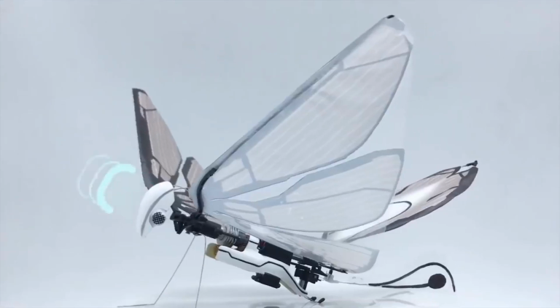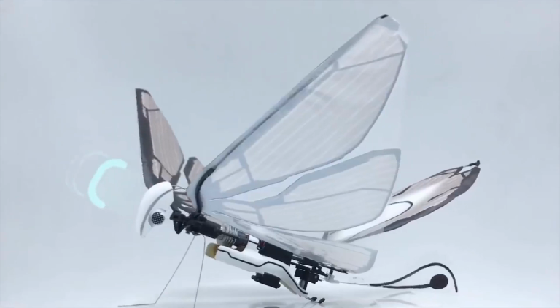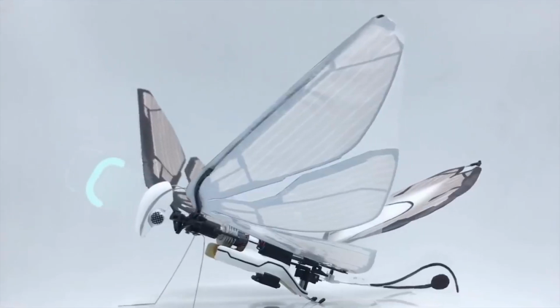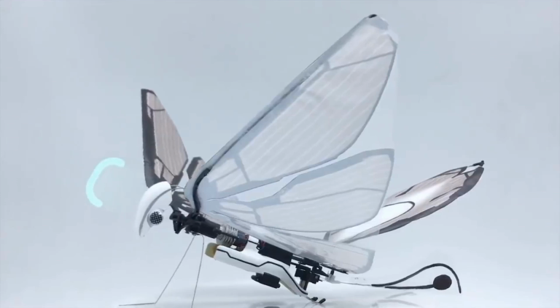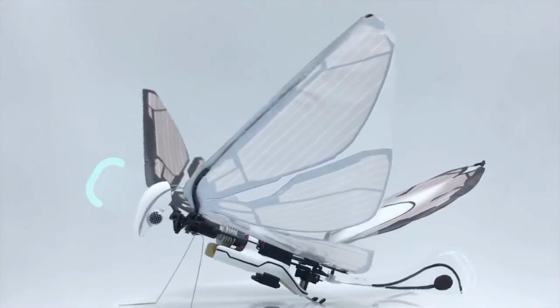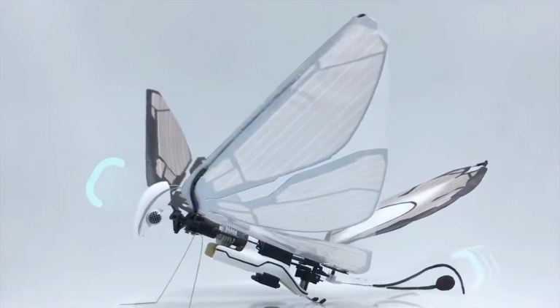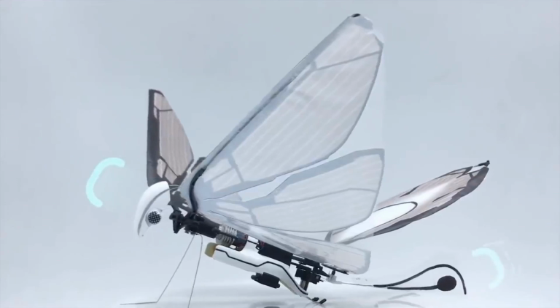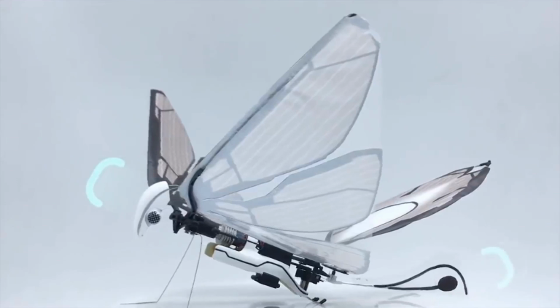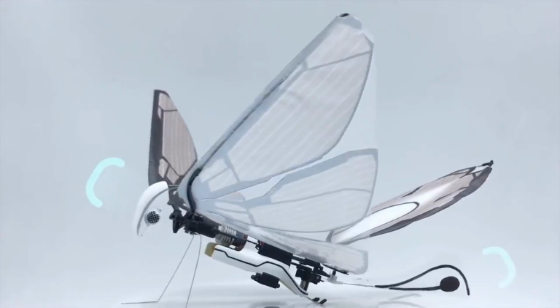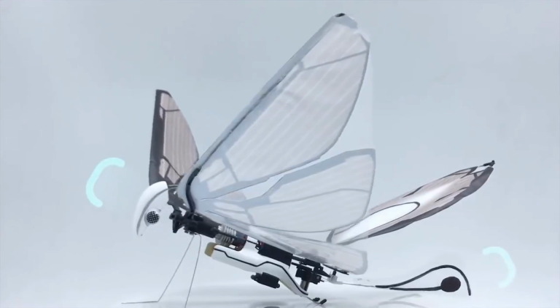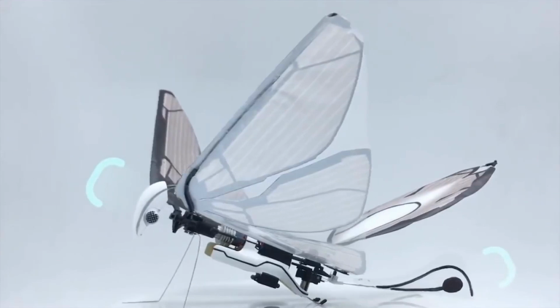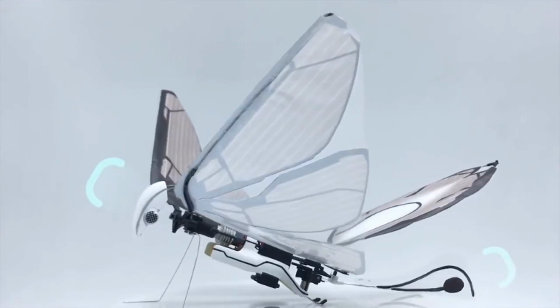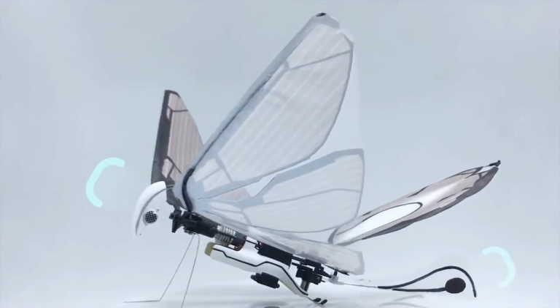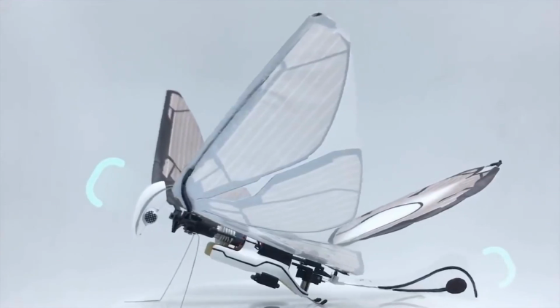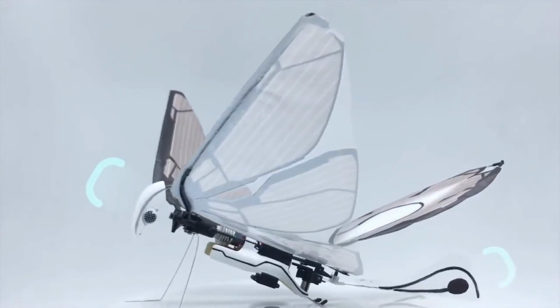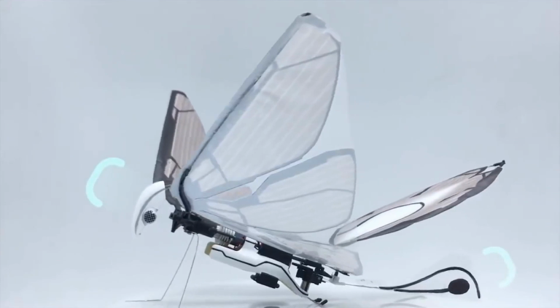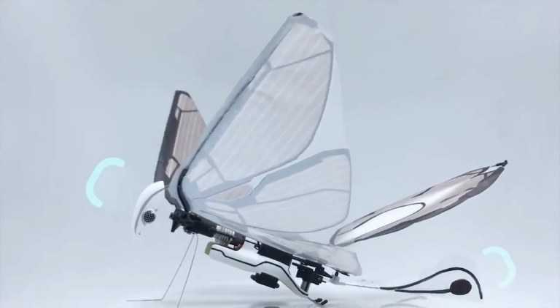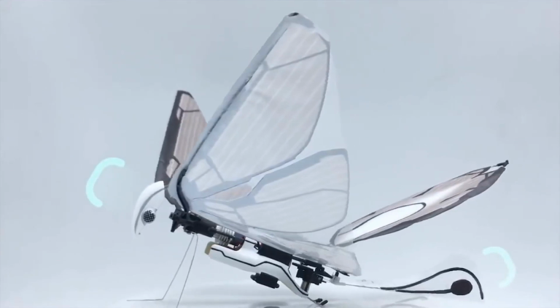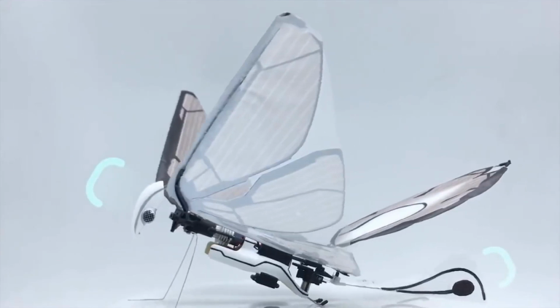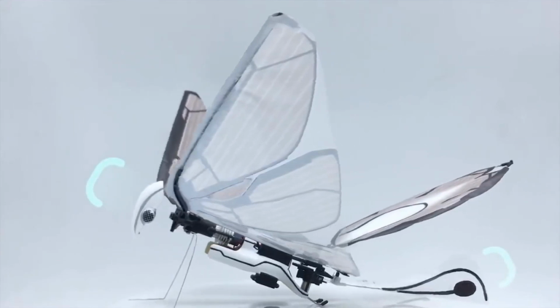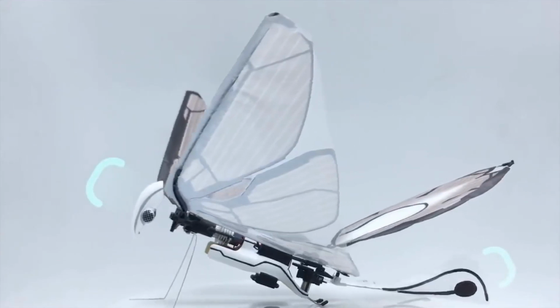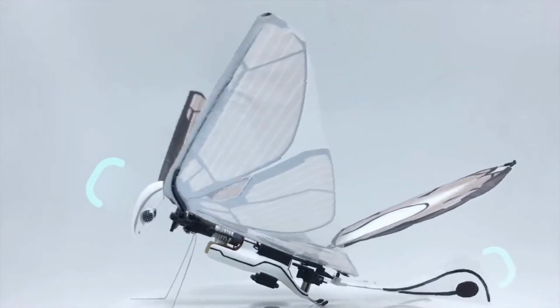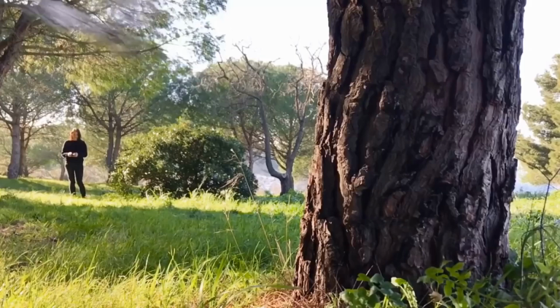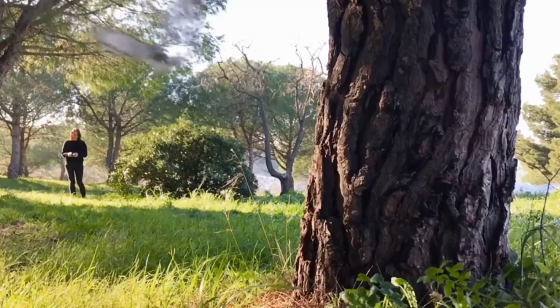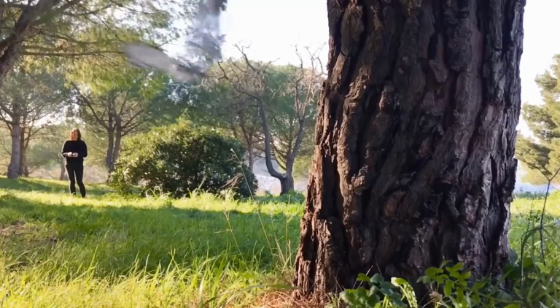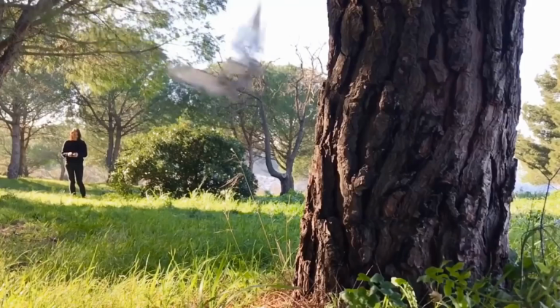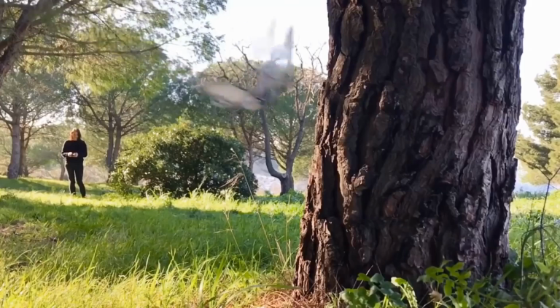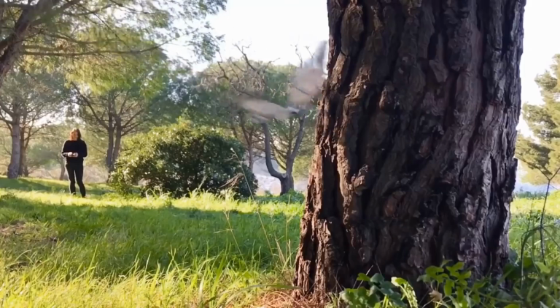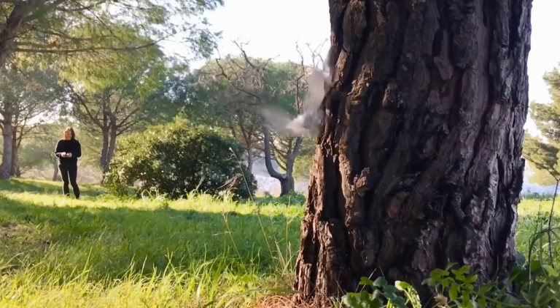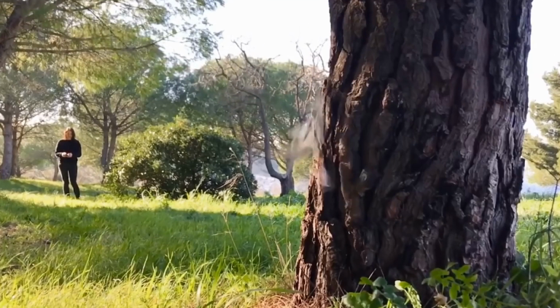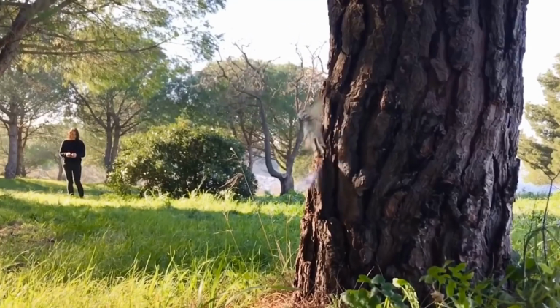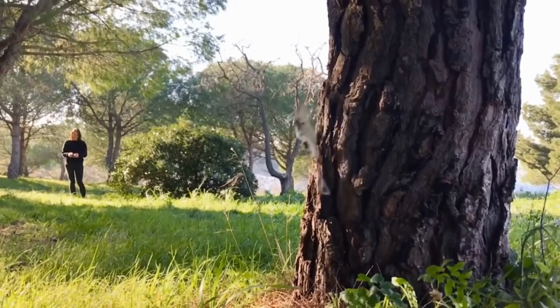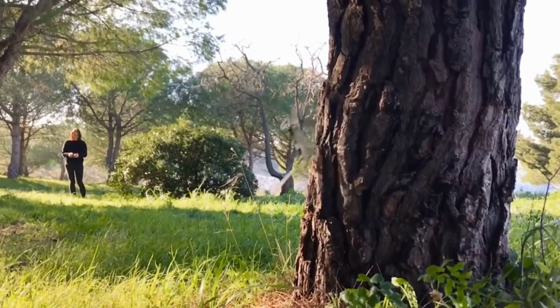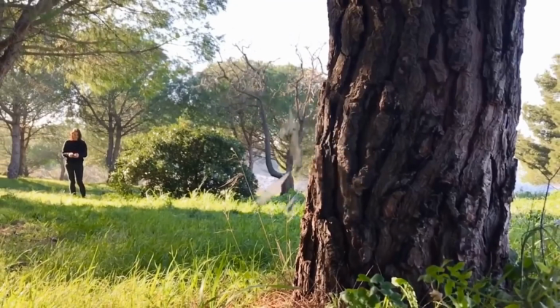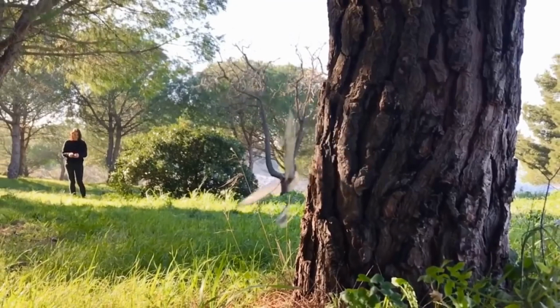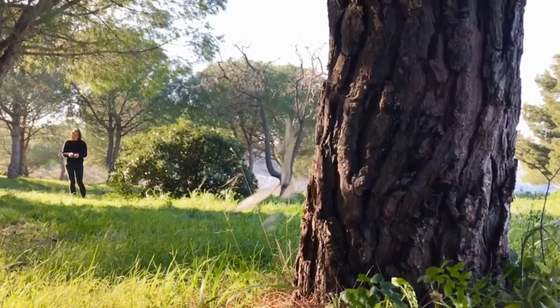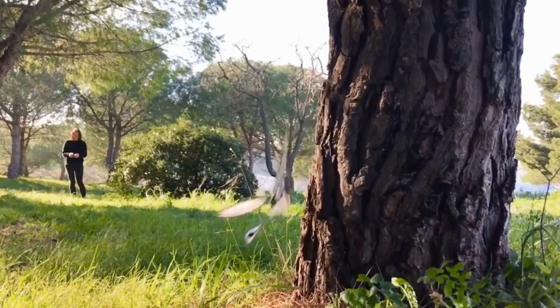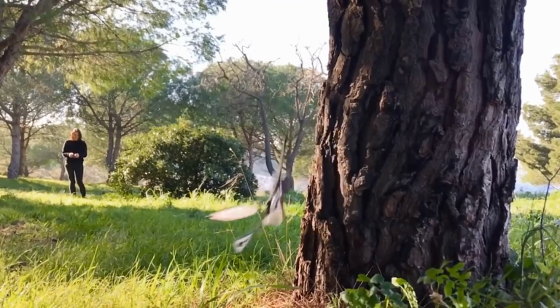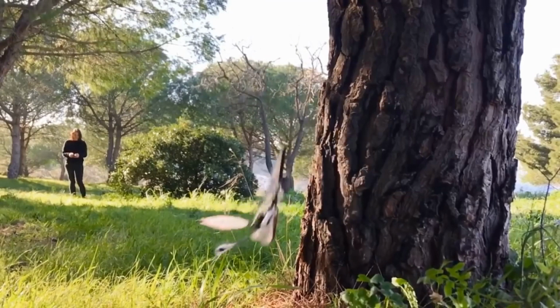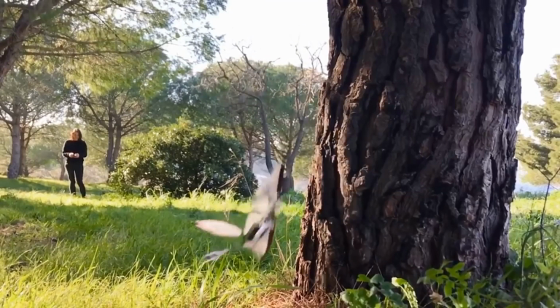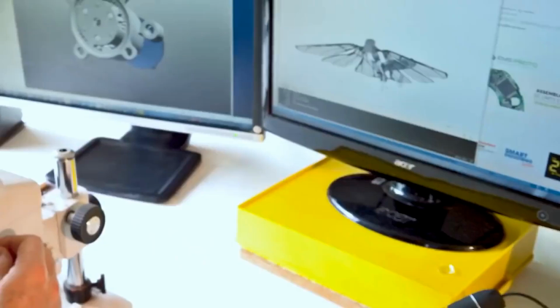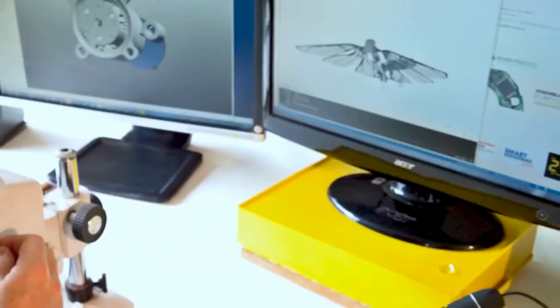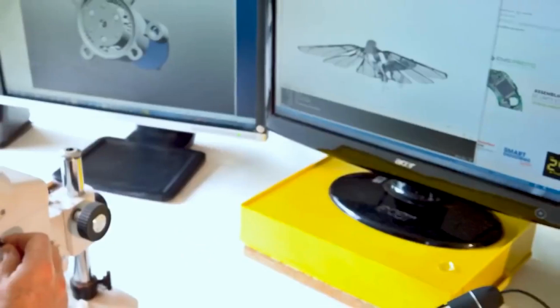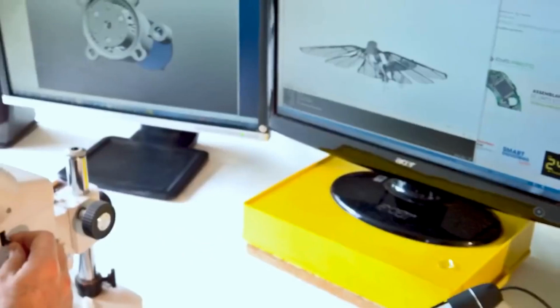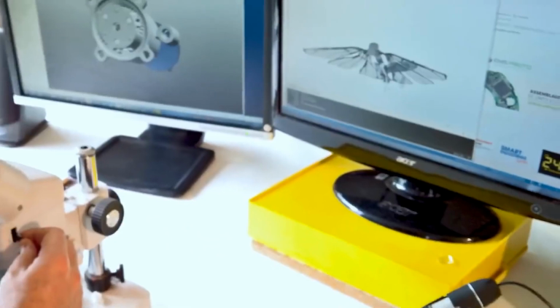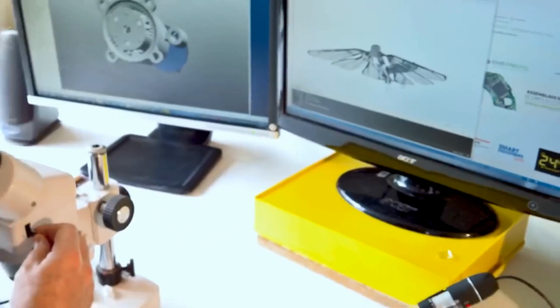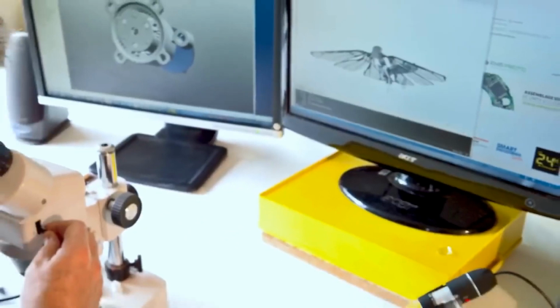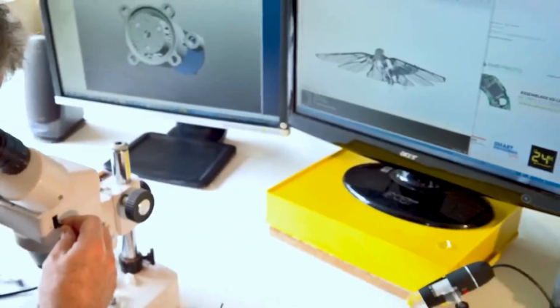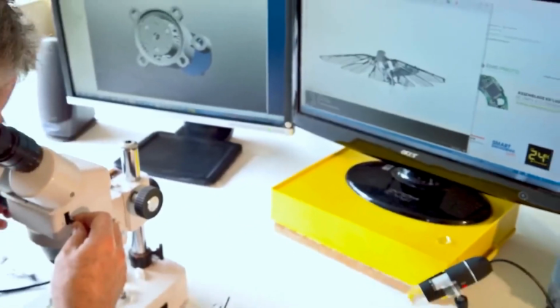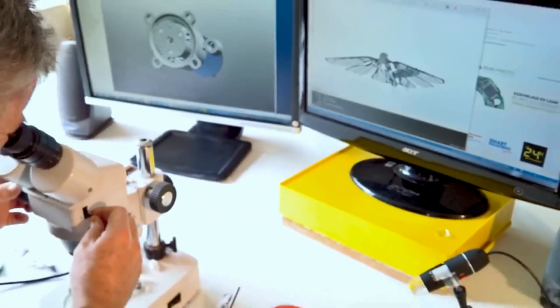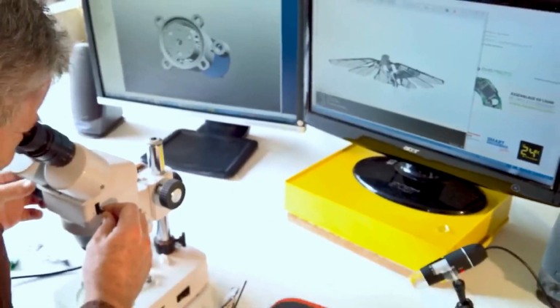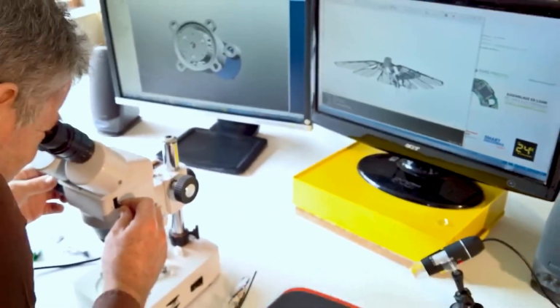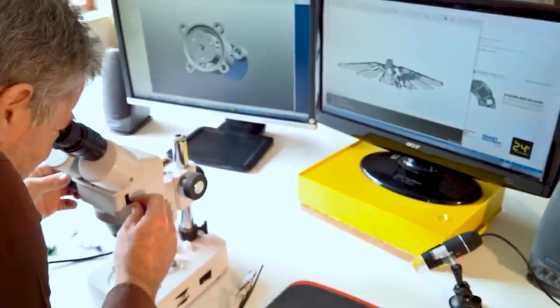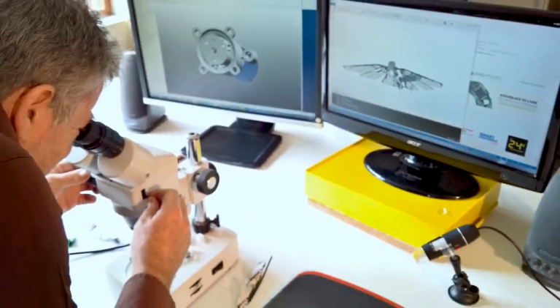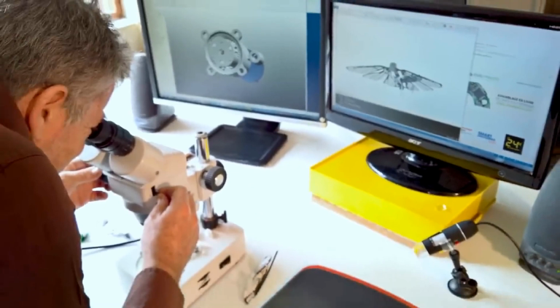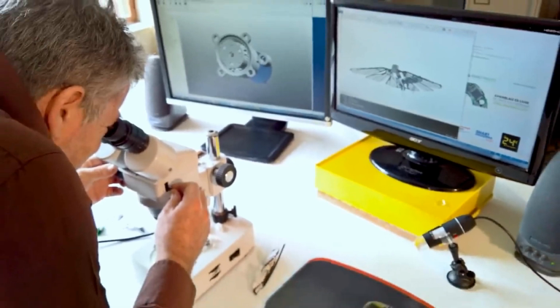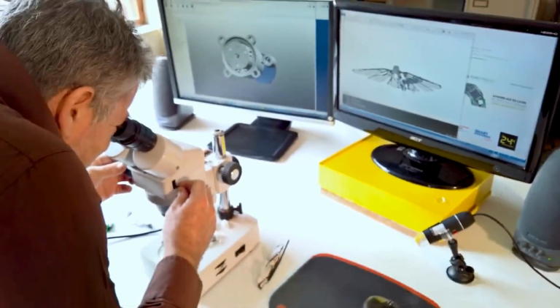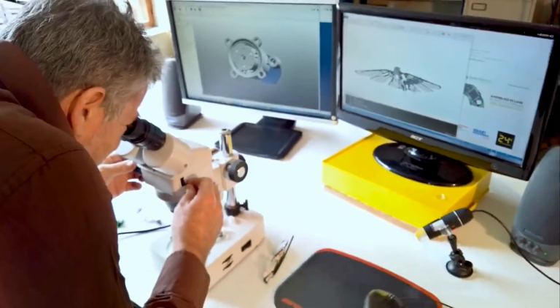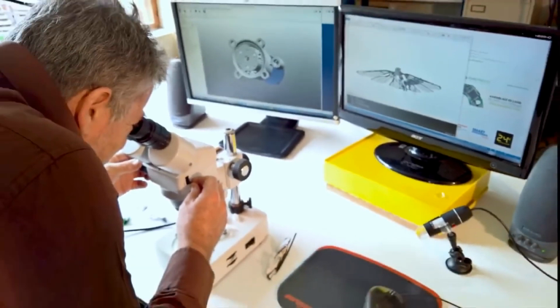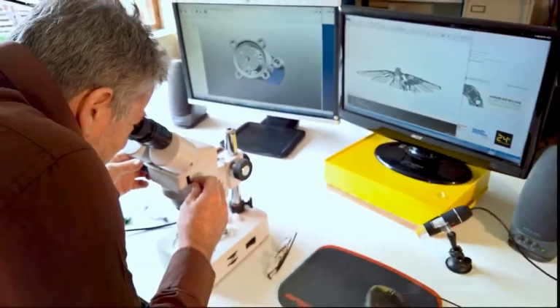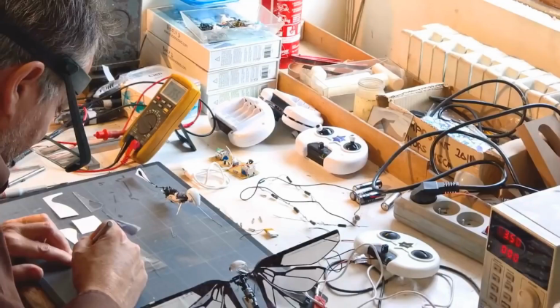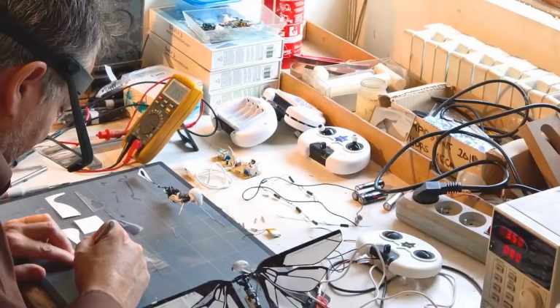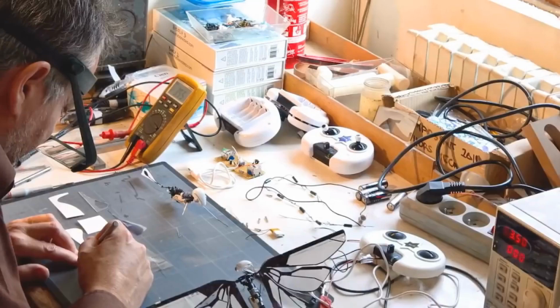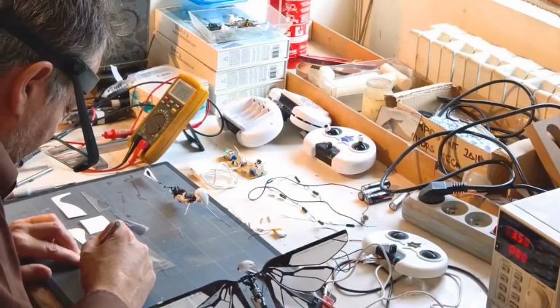Don't worry about crashing — MetaFly has elastic wings and legs, in addition to both front and back bumpers to protect its body. Take that, tree!